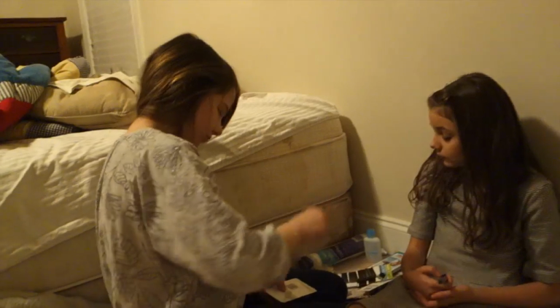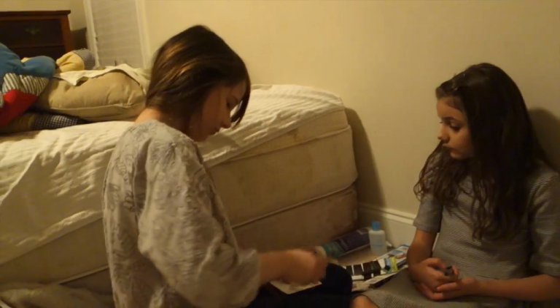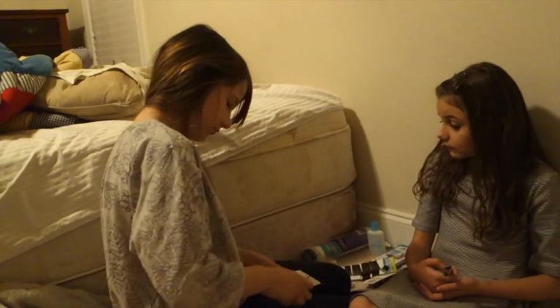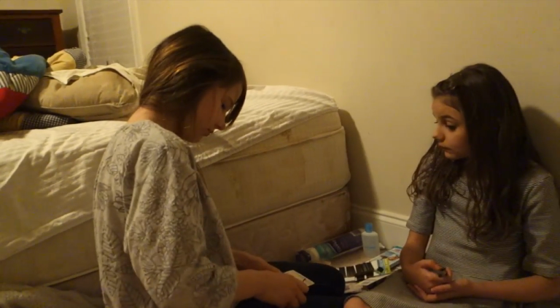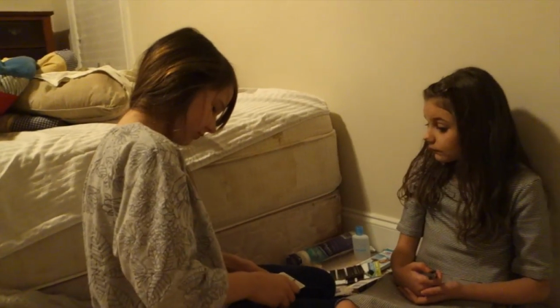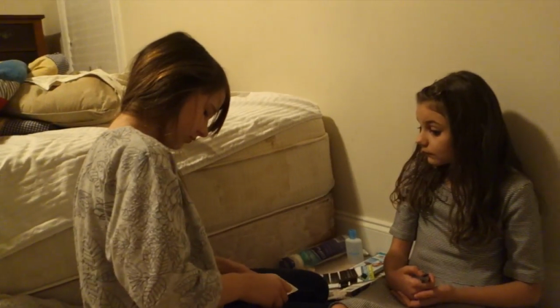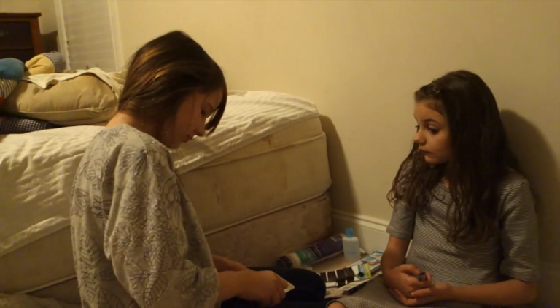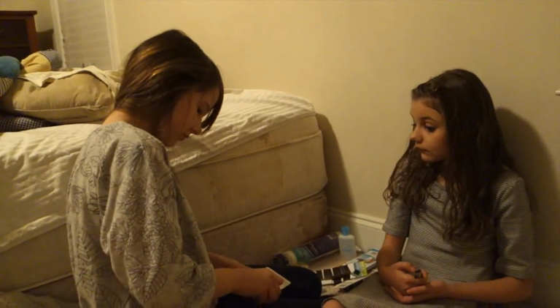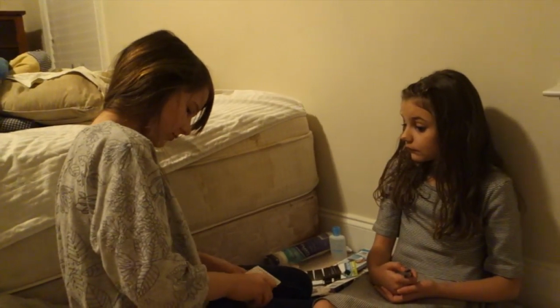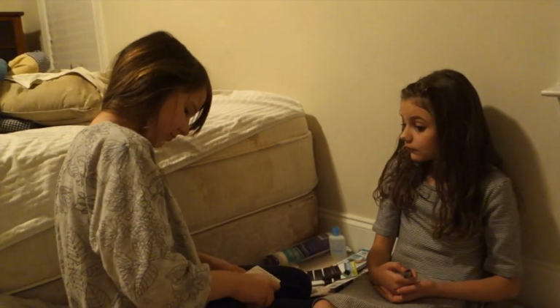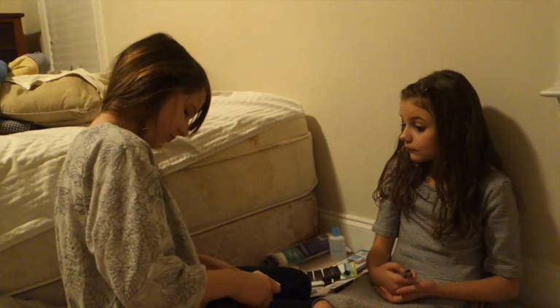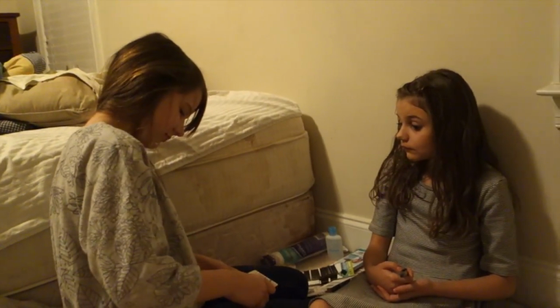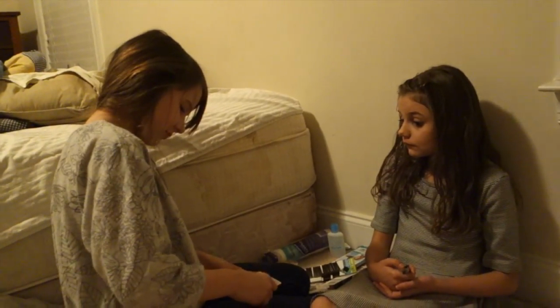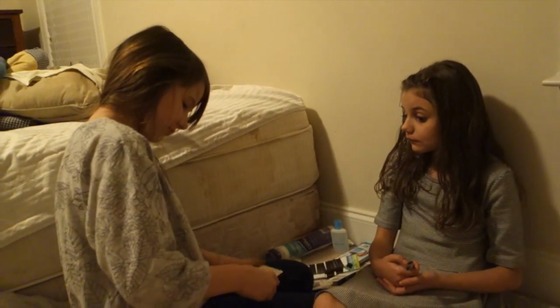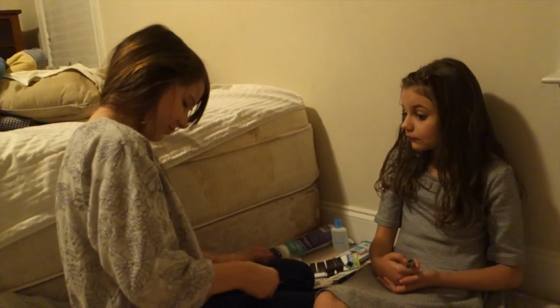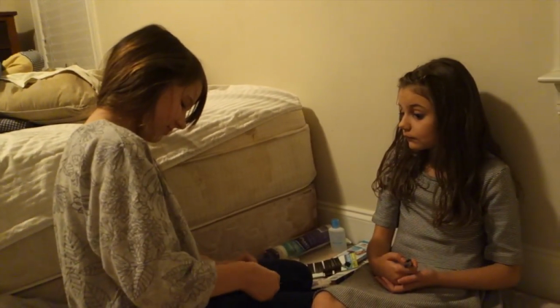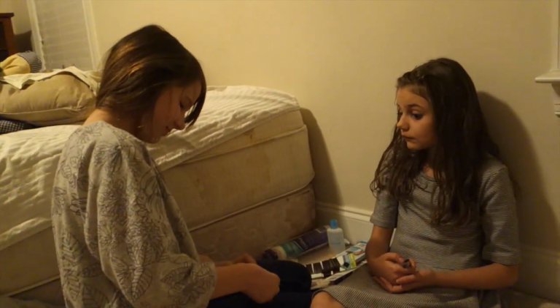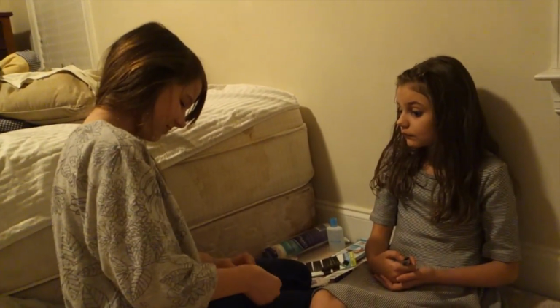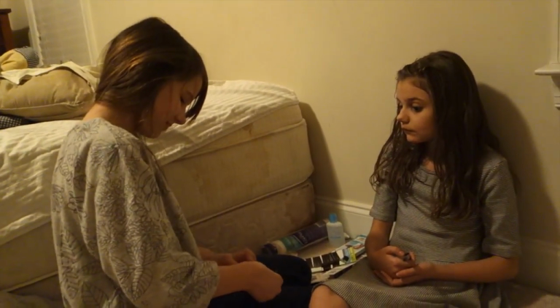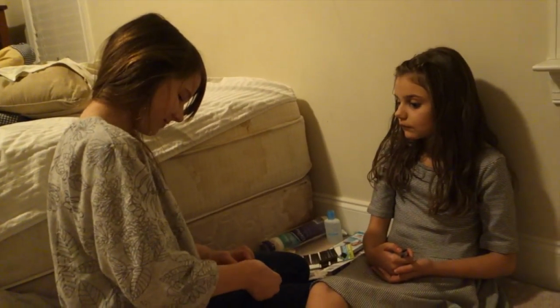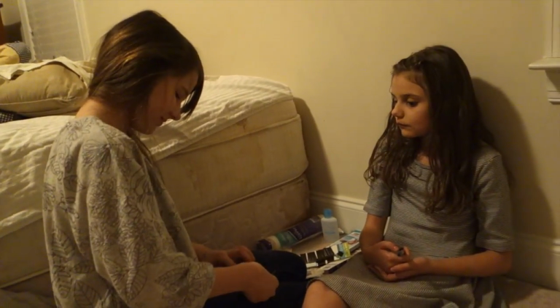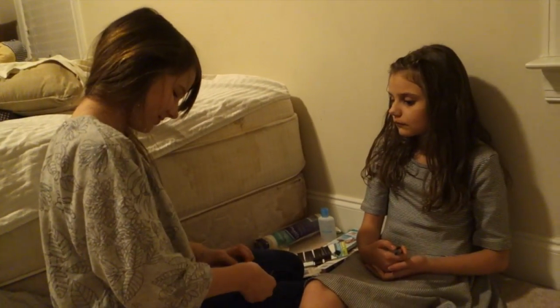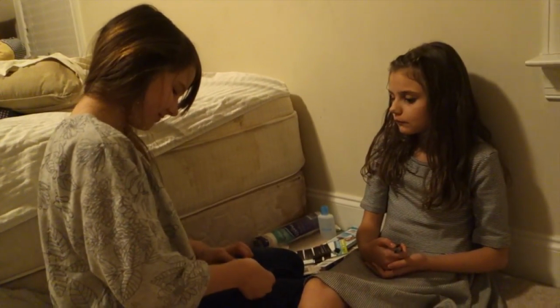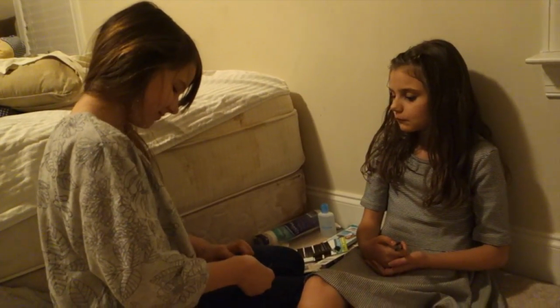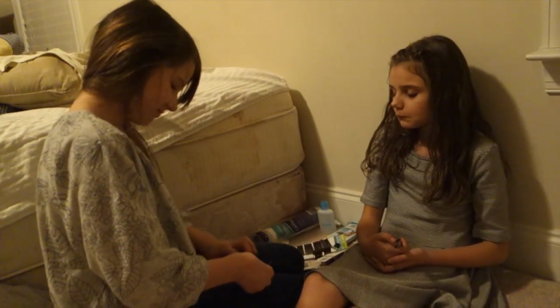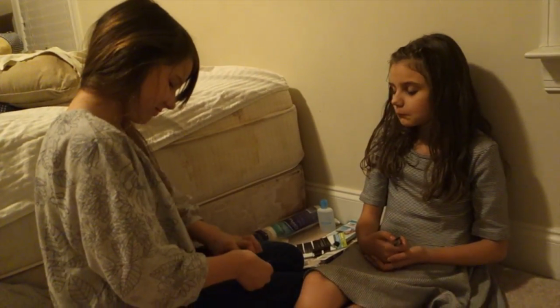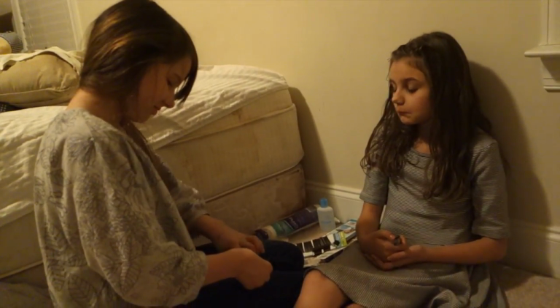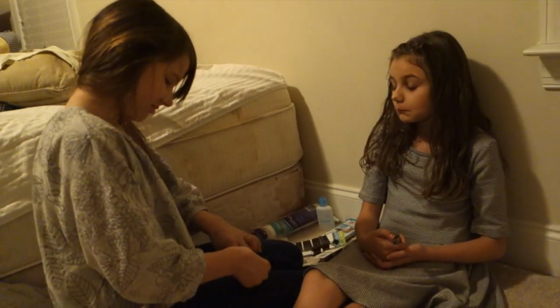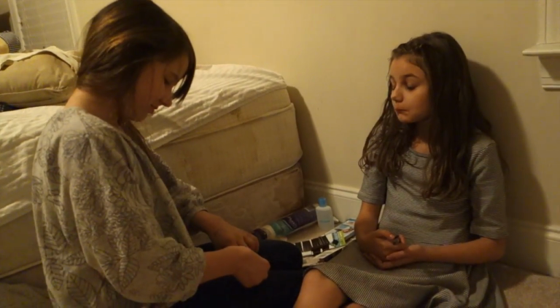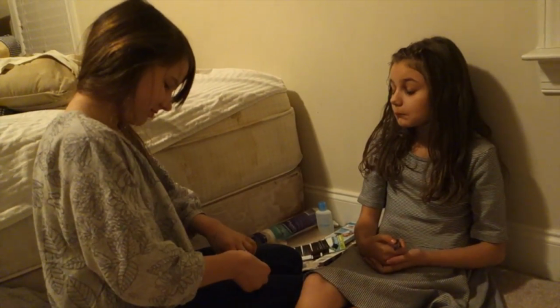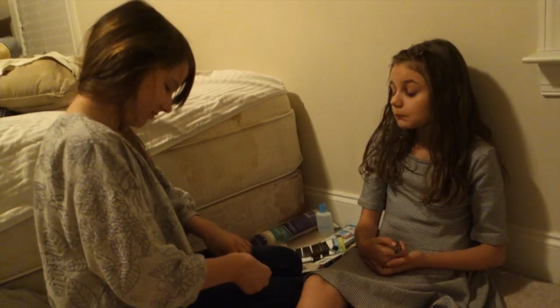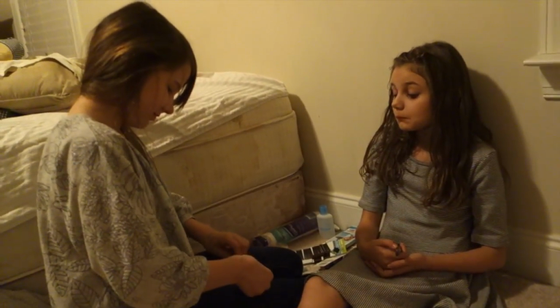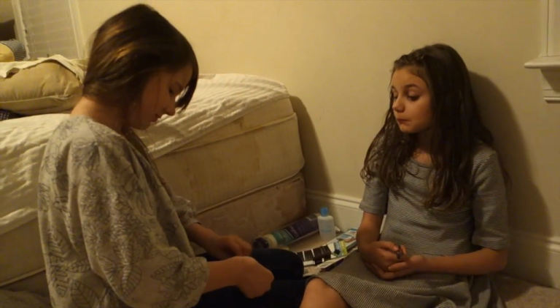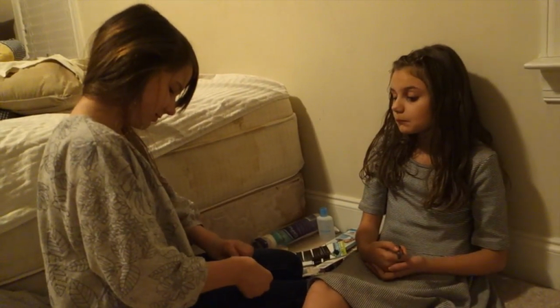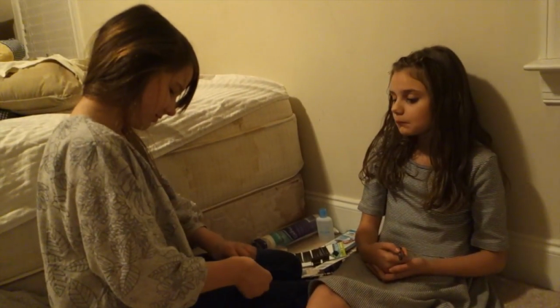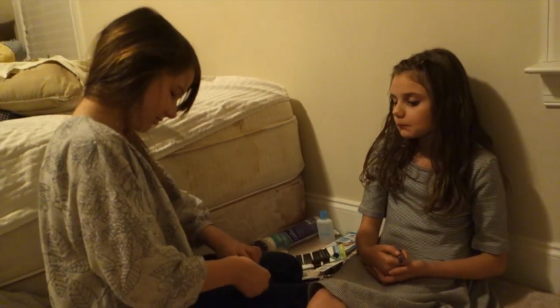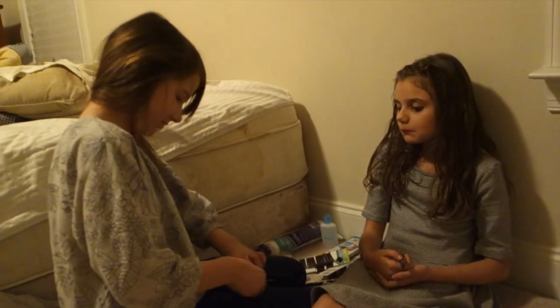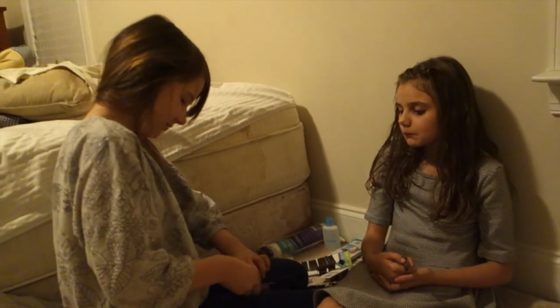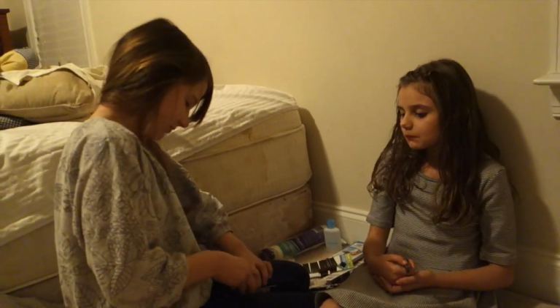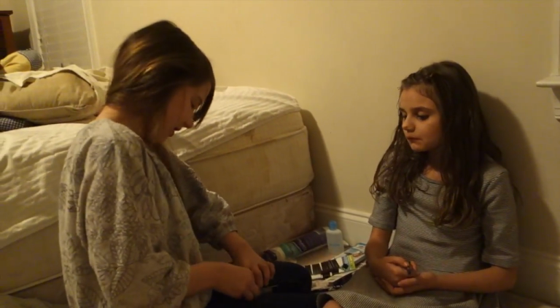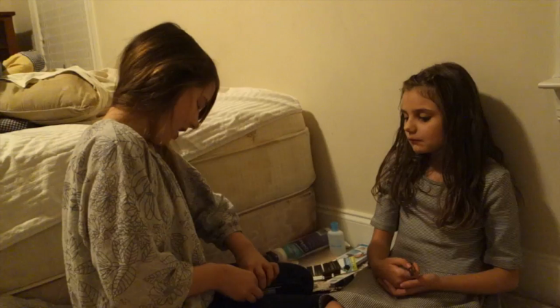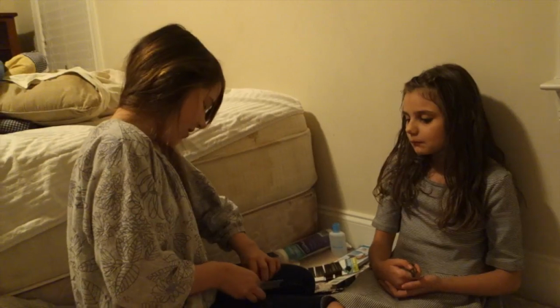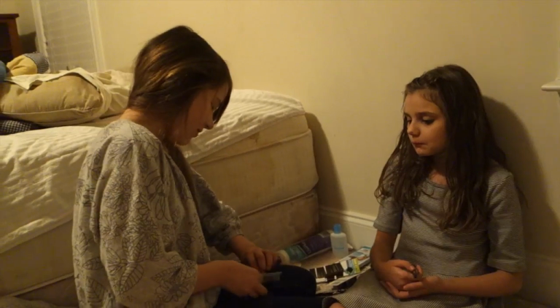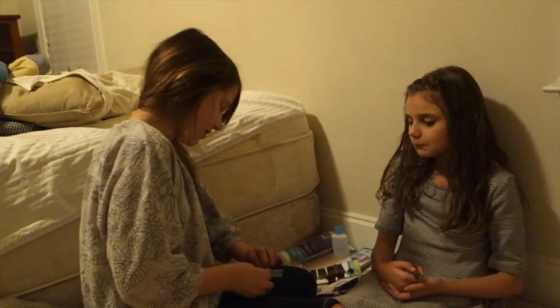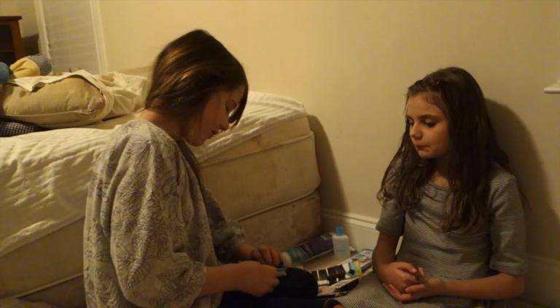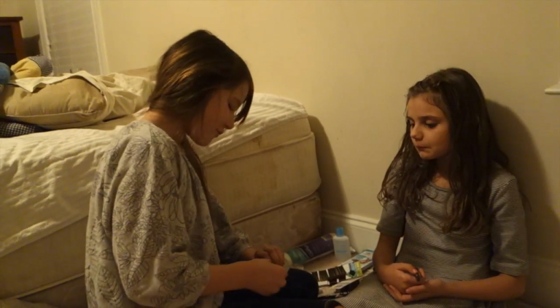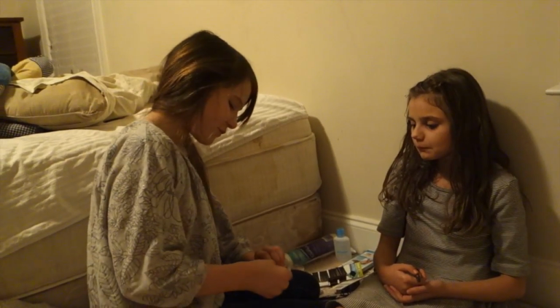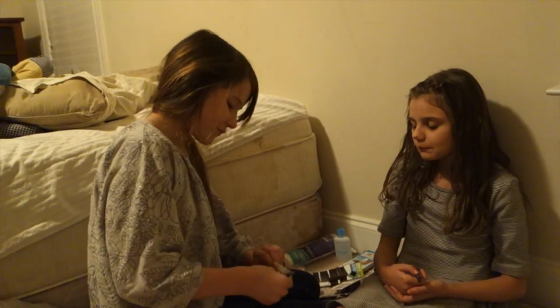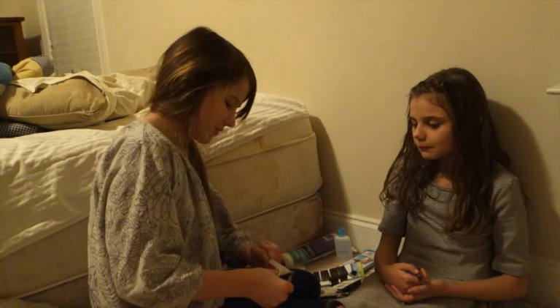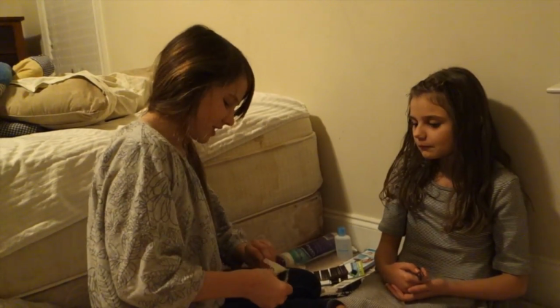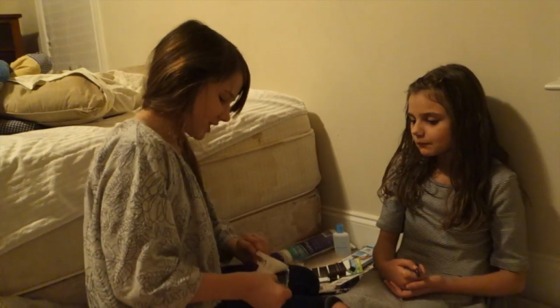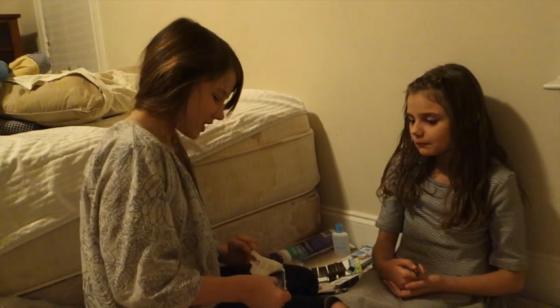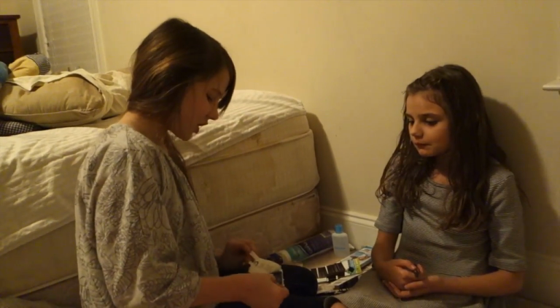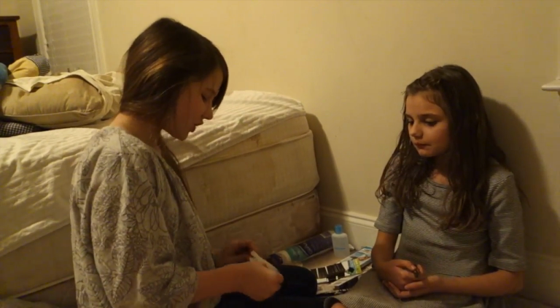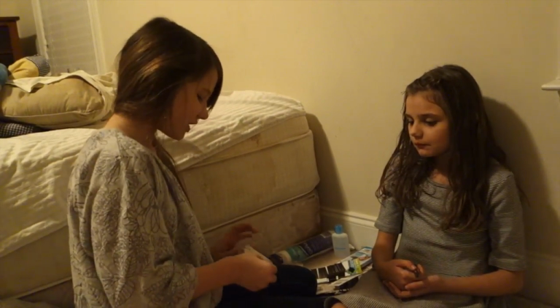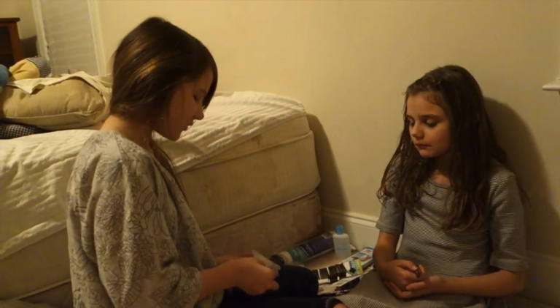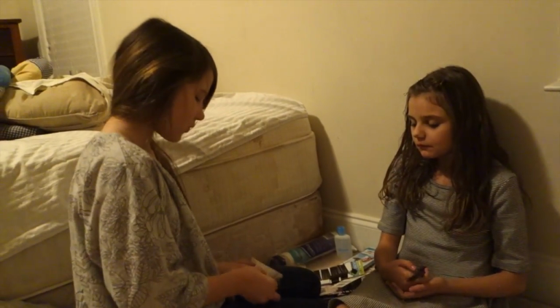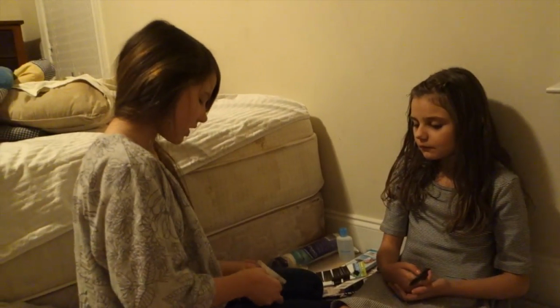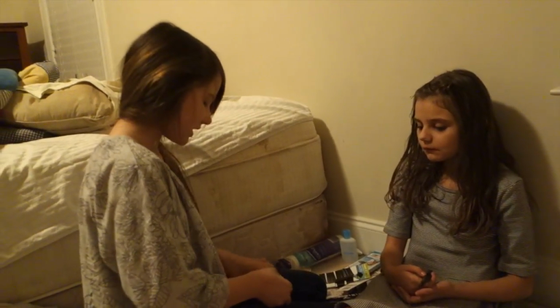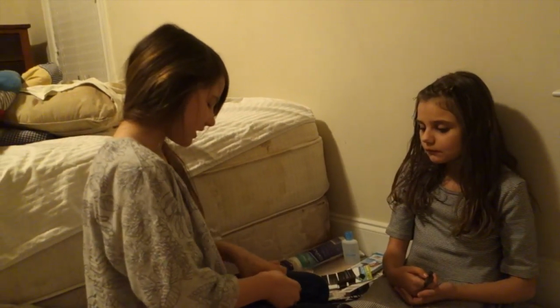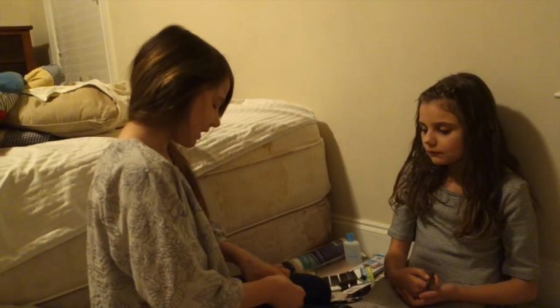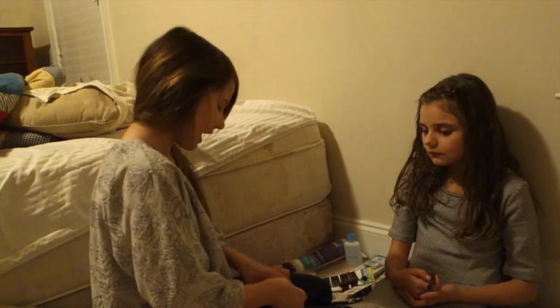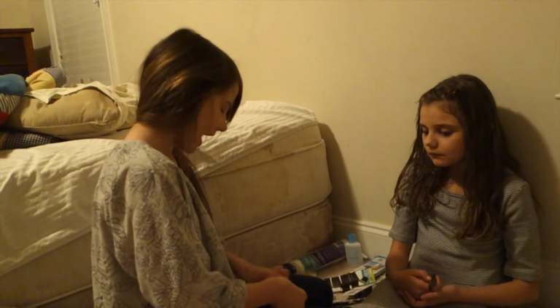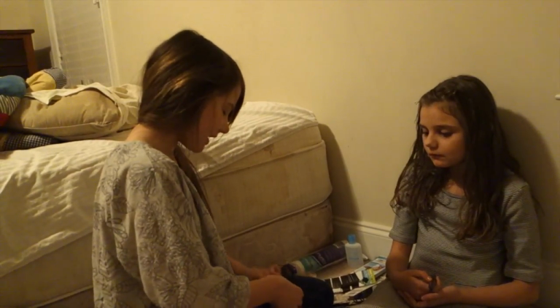How long does a makeover take? I don't know. As long as you want it to last.